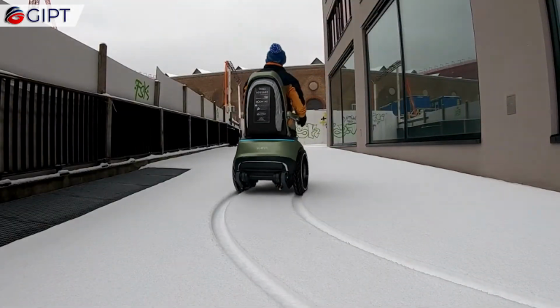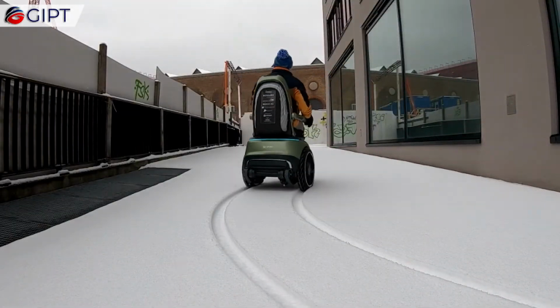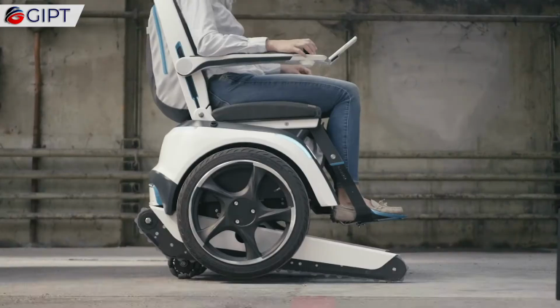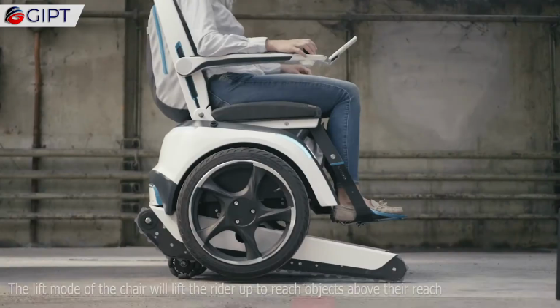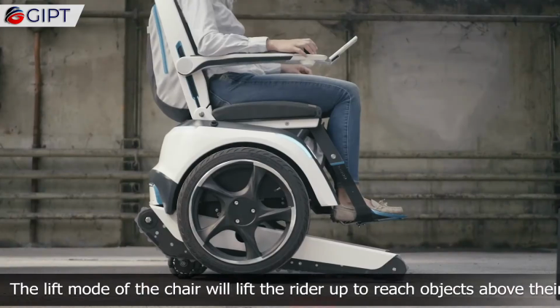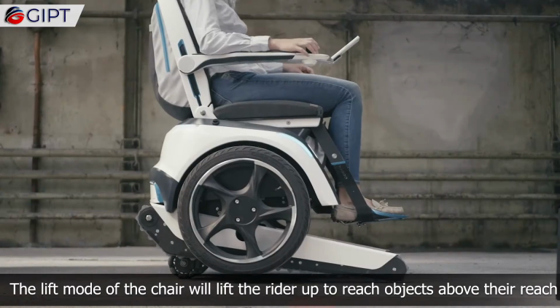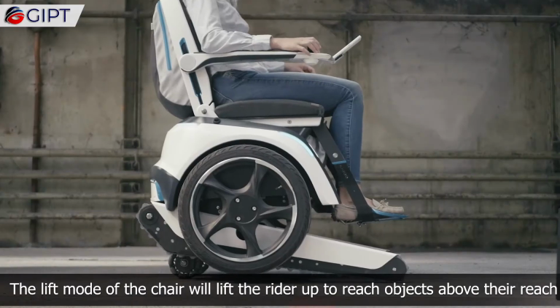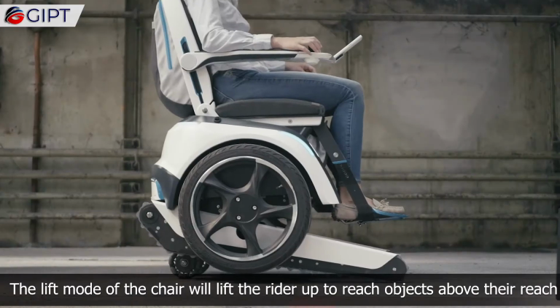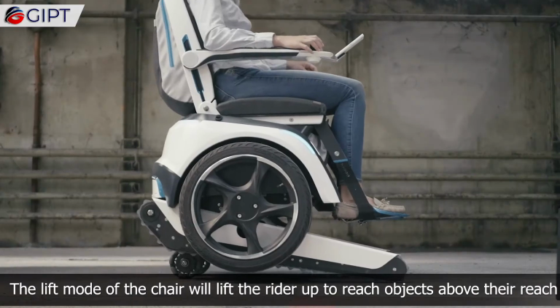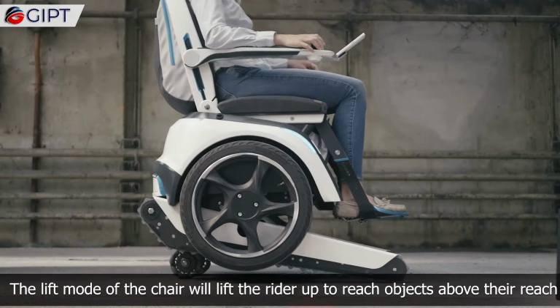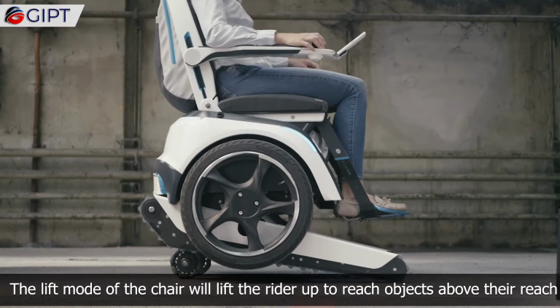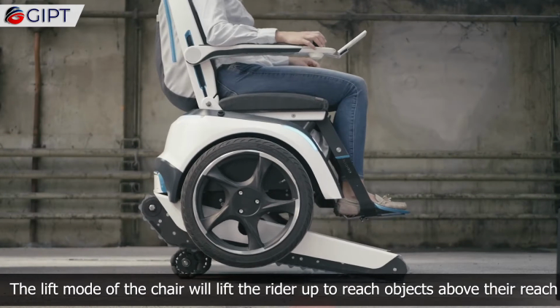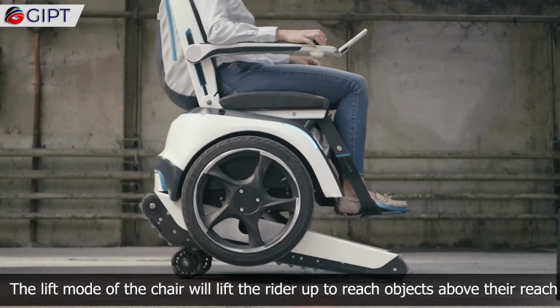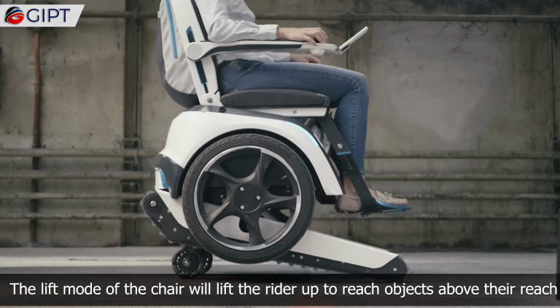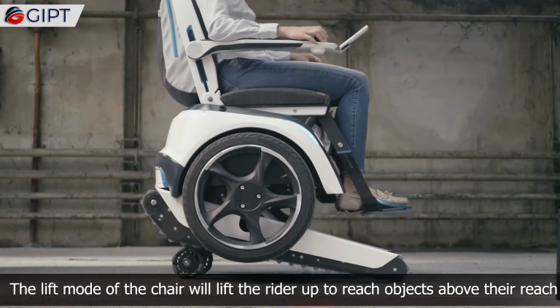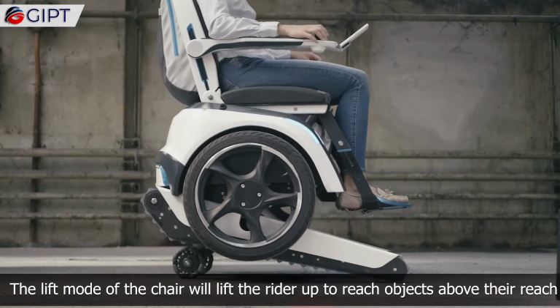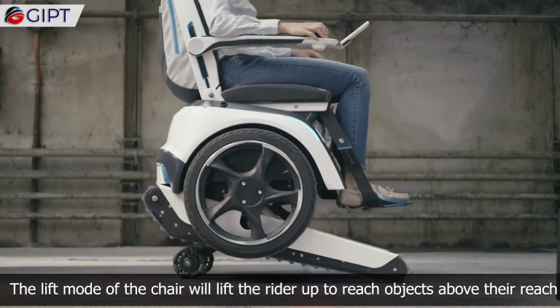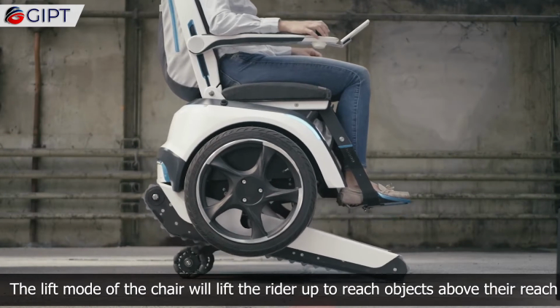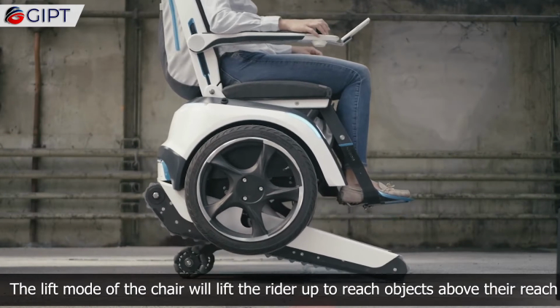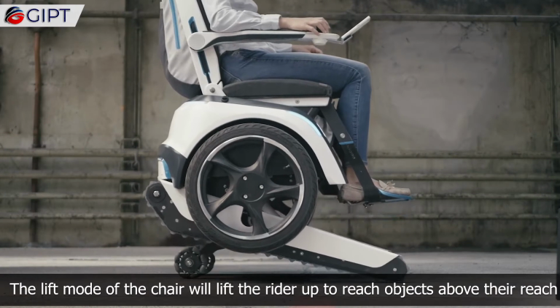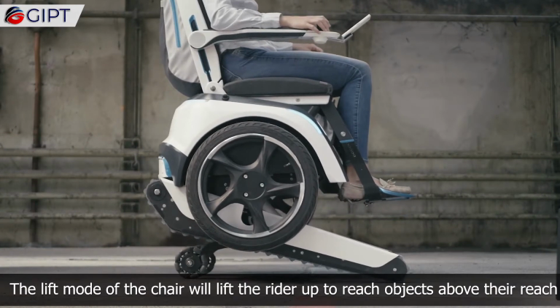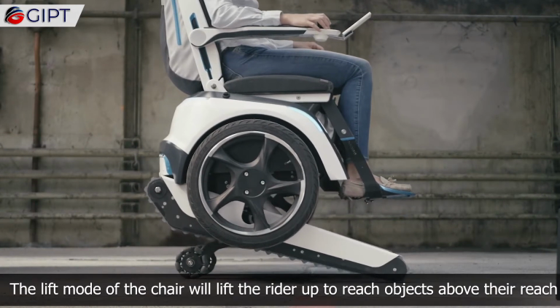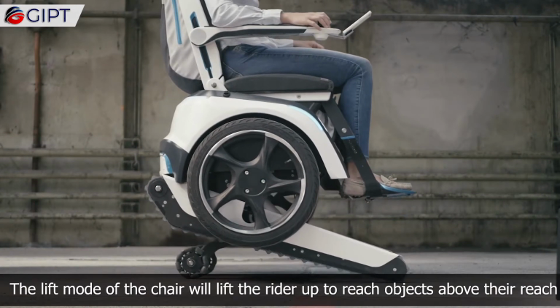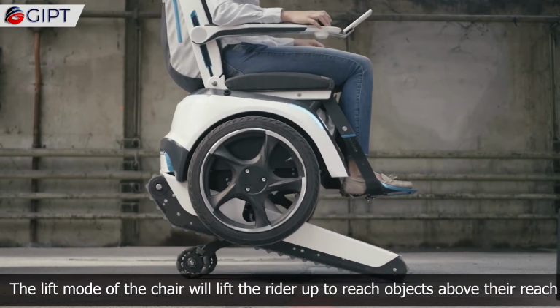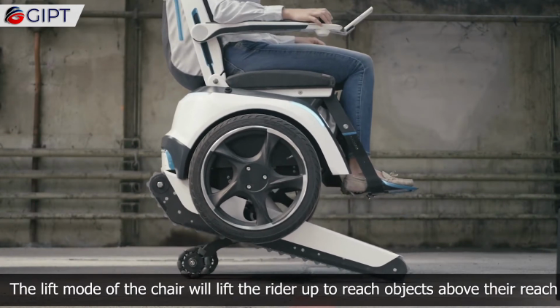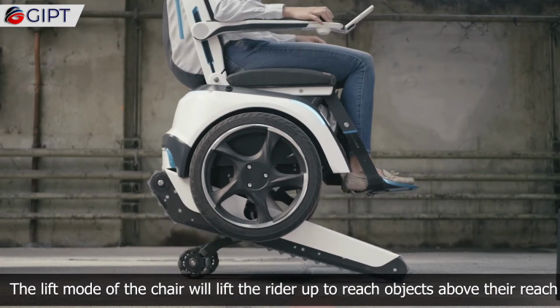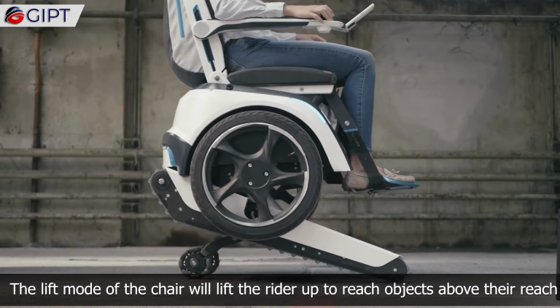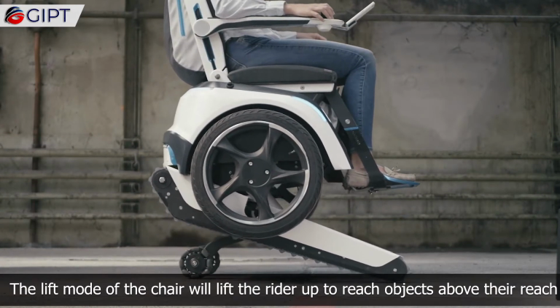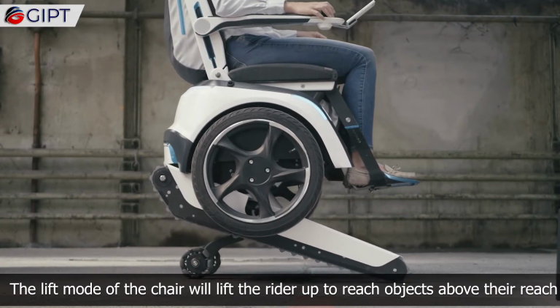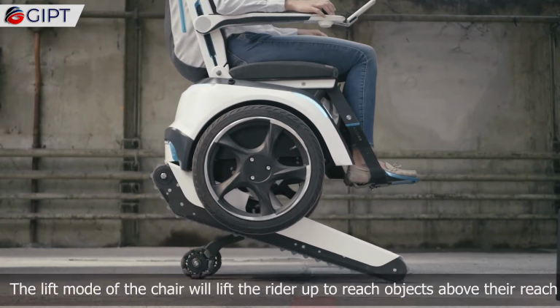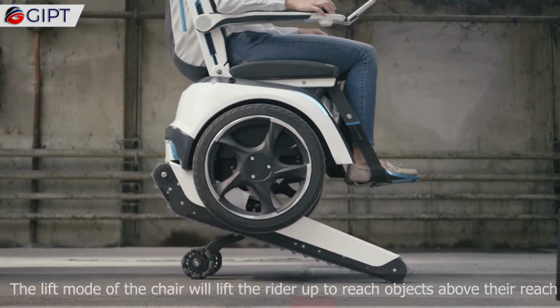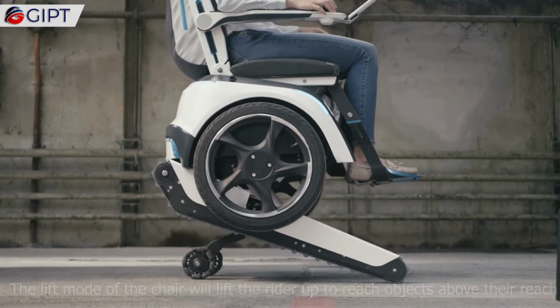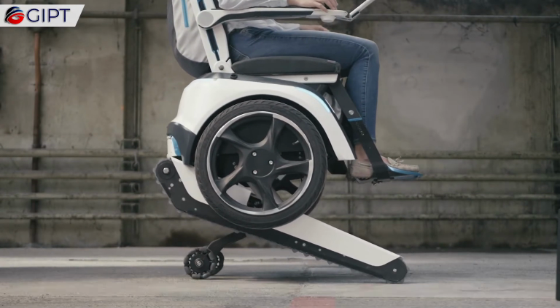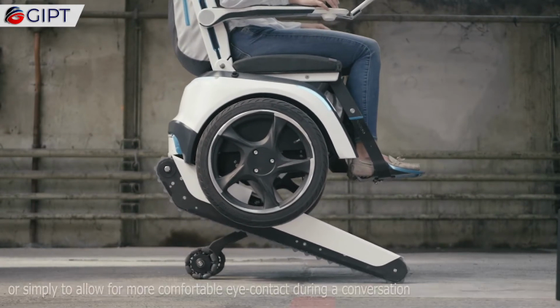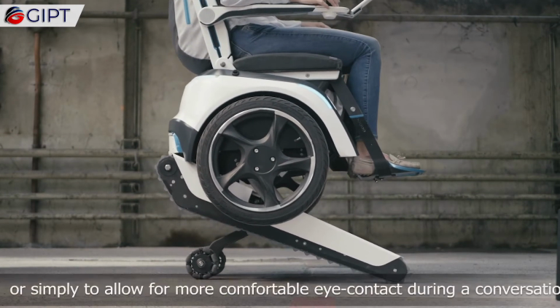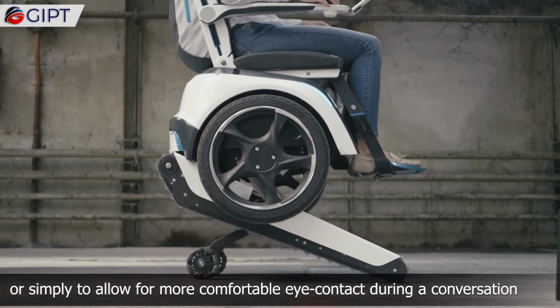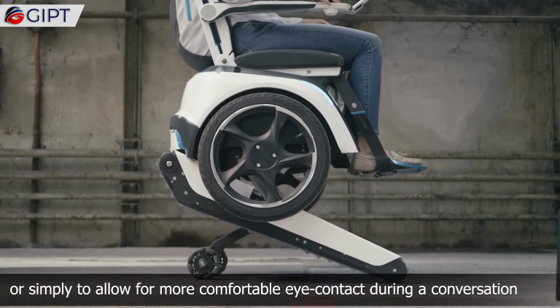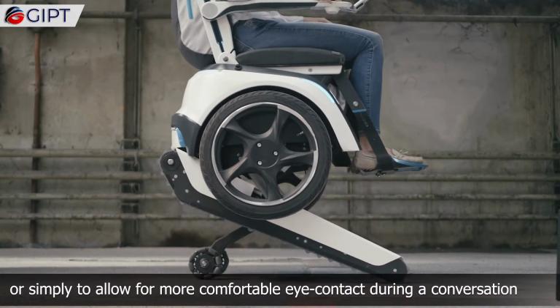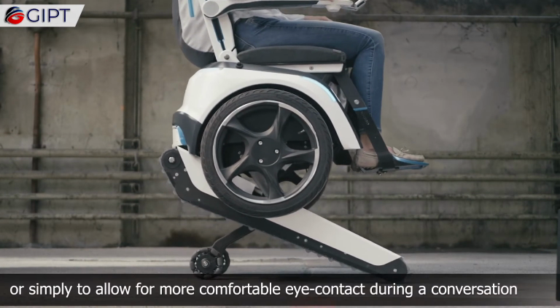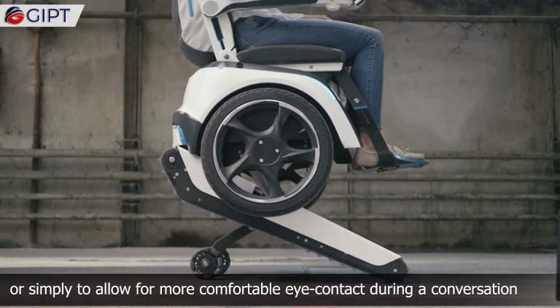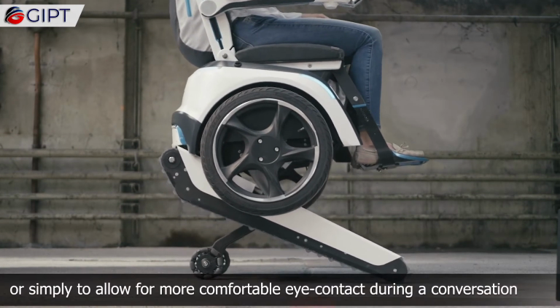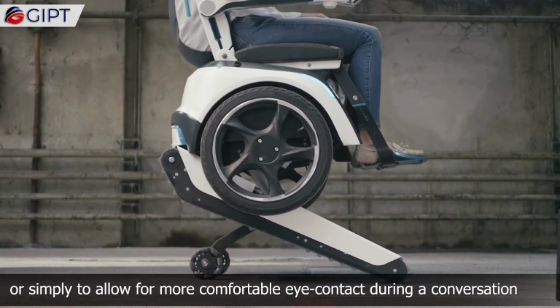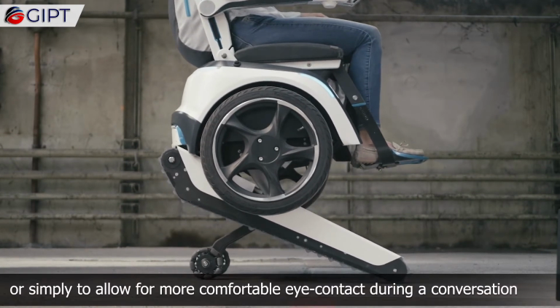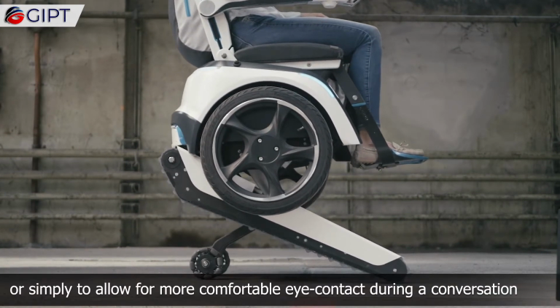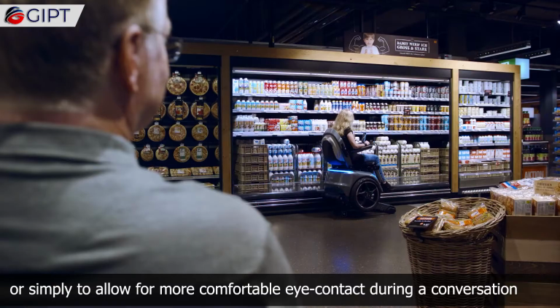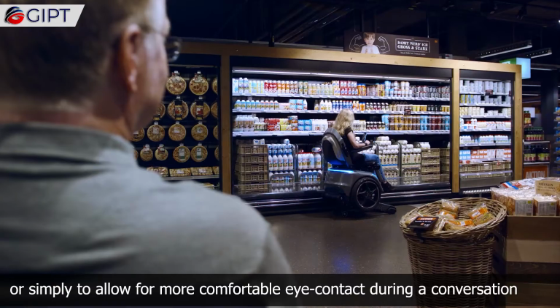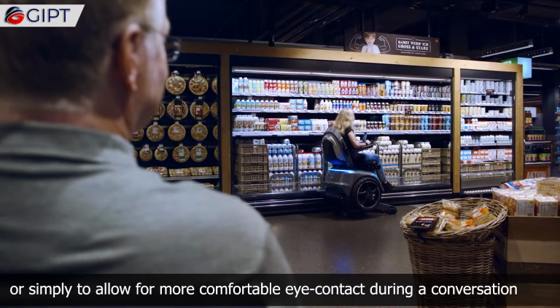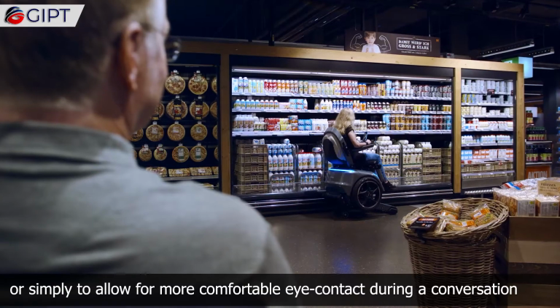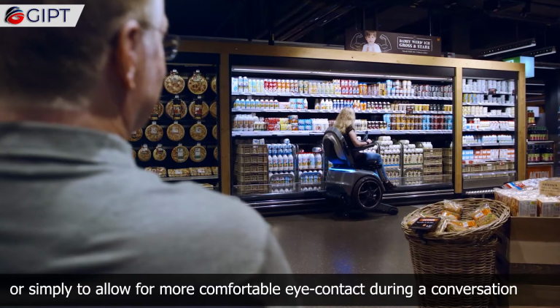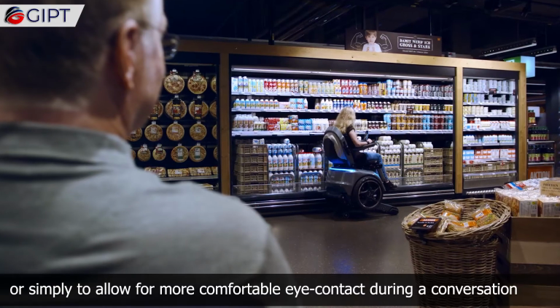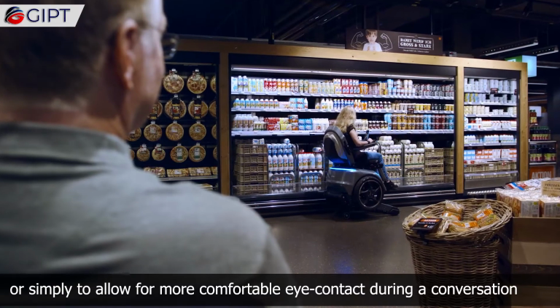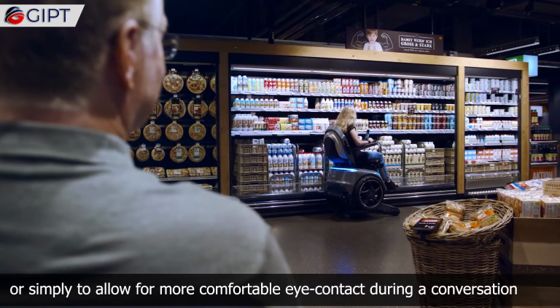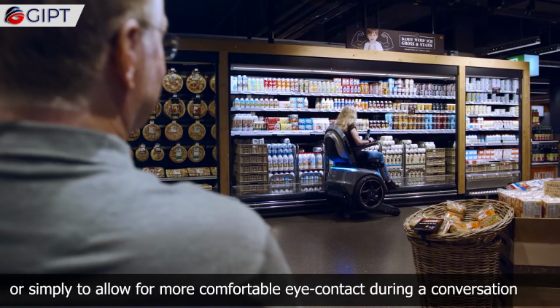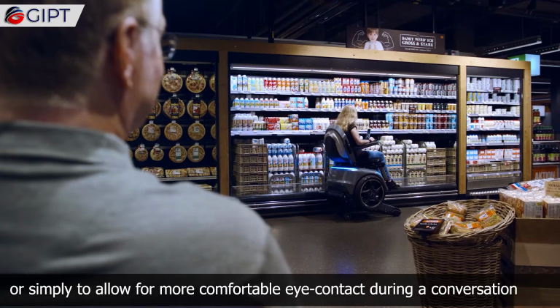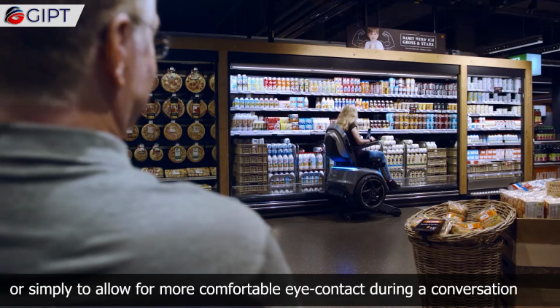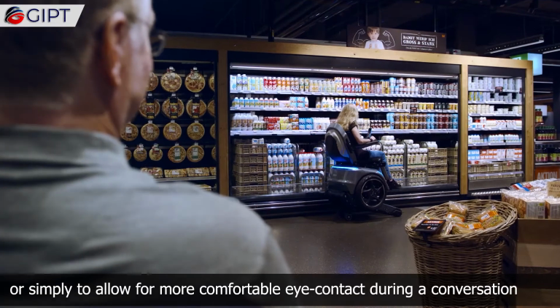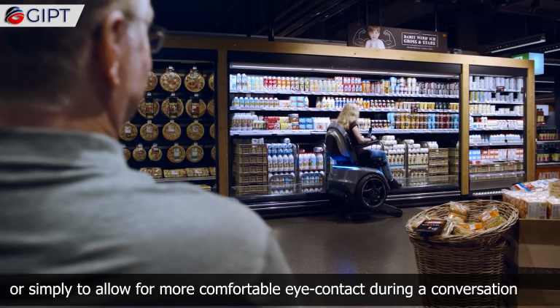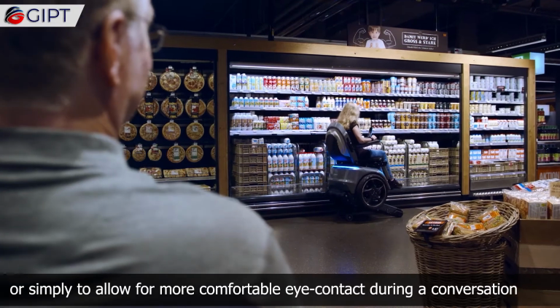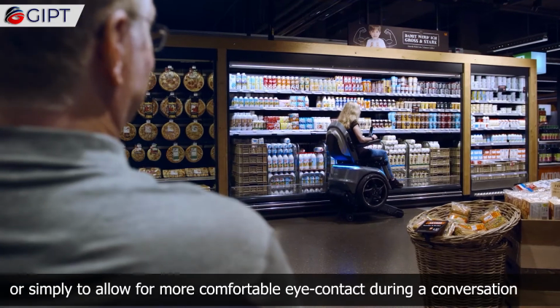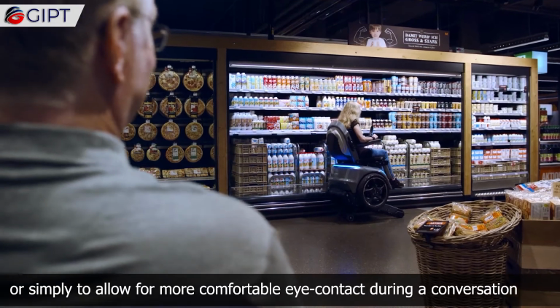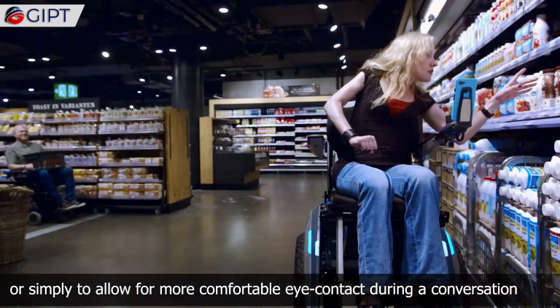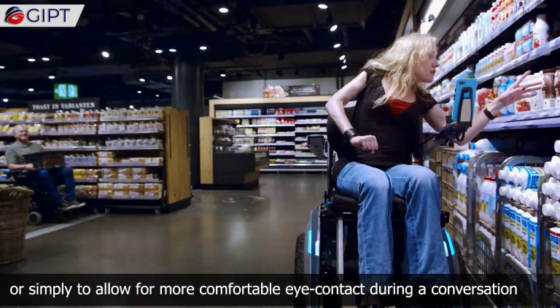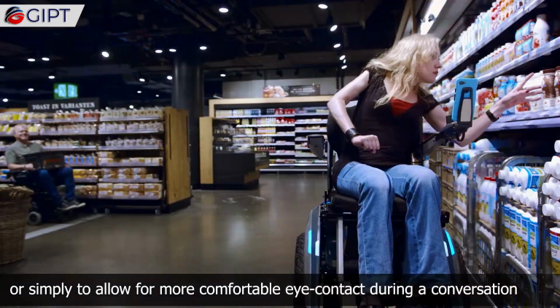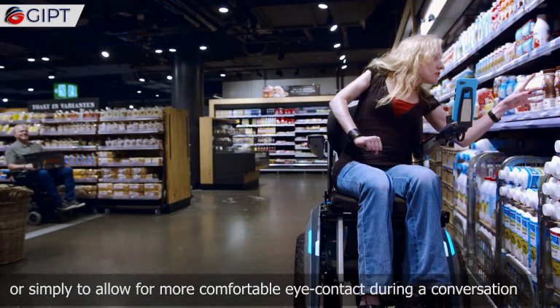The lift mode of the chair will lift the rider up to reach objects above their reach, or simply to allow for more comfortable eye contact during a conversation.